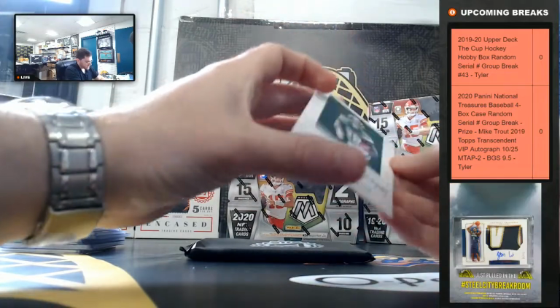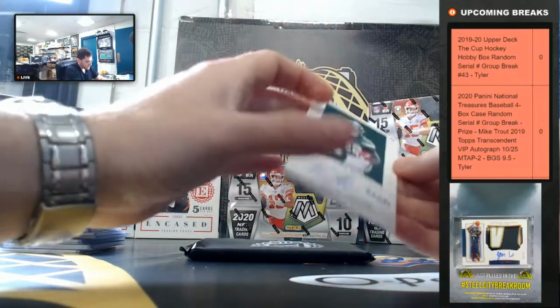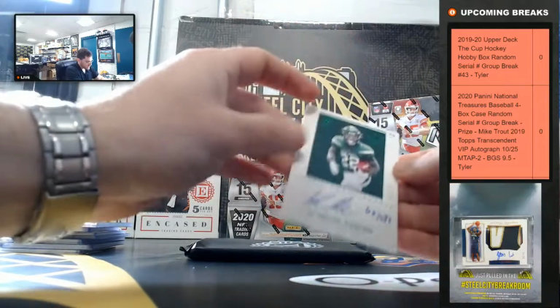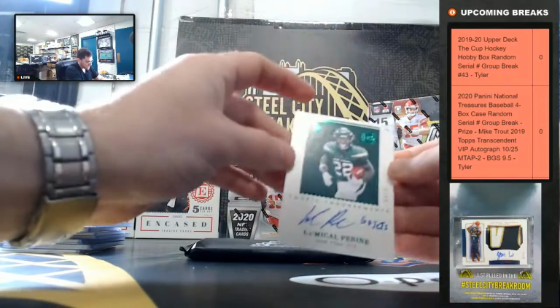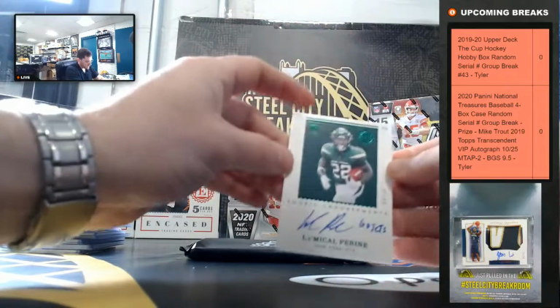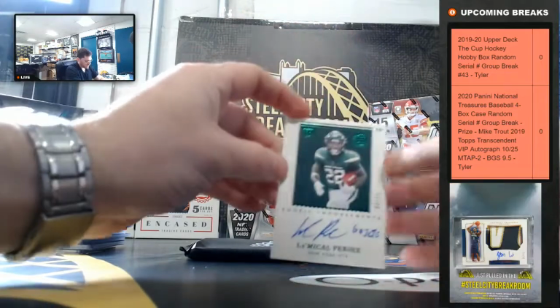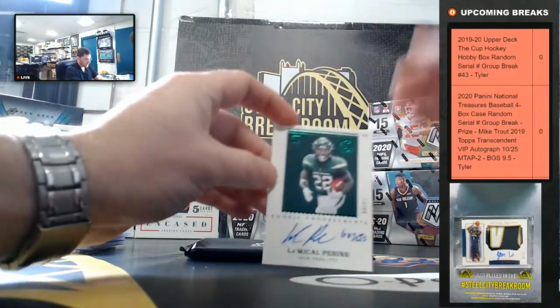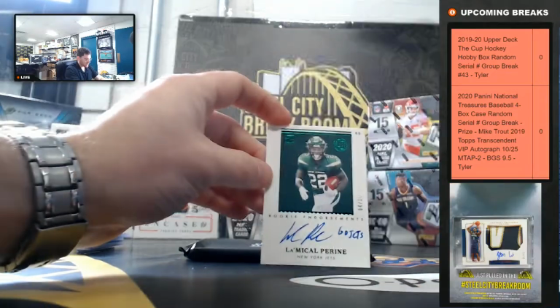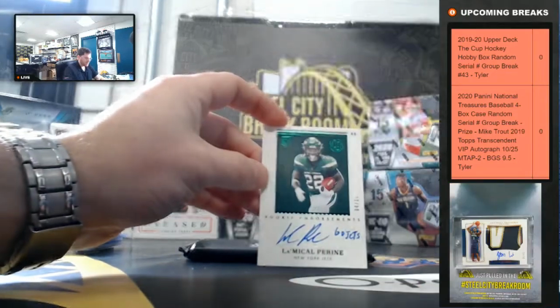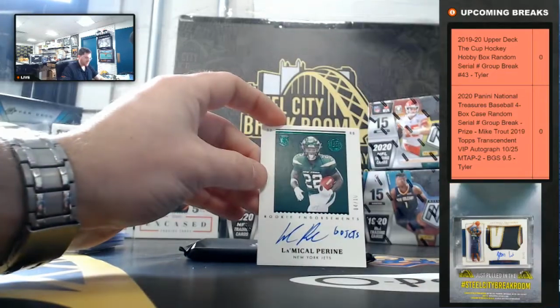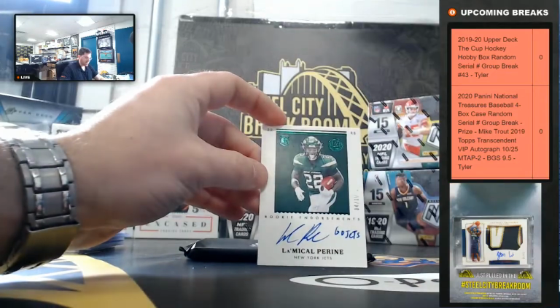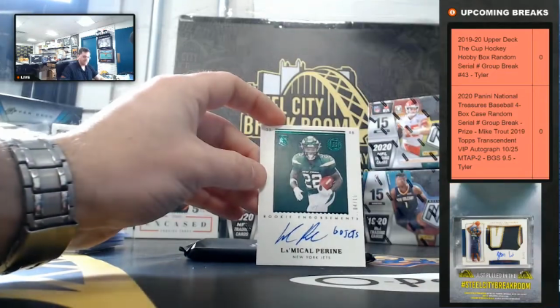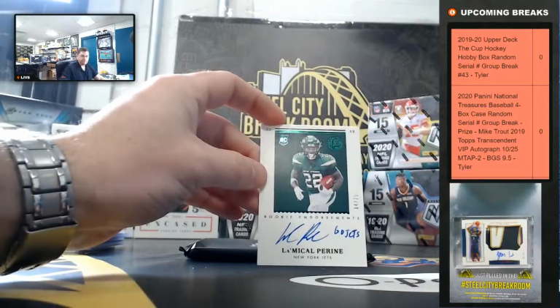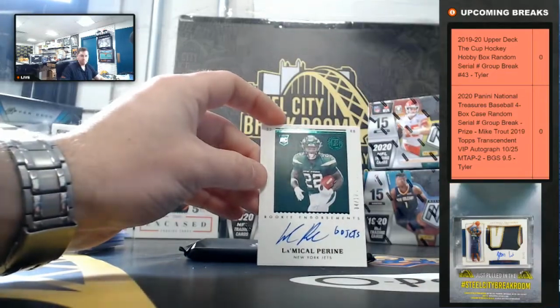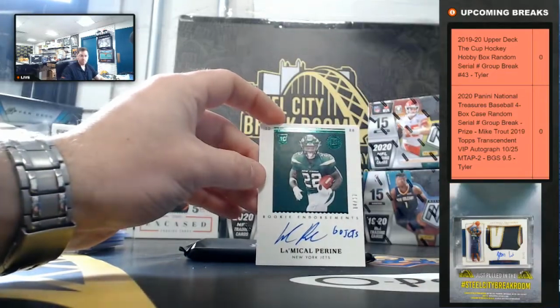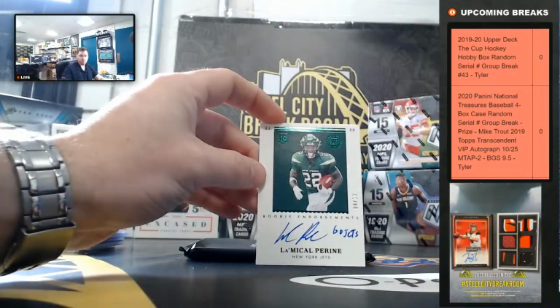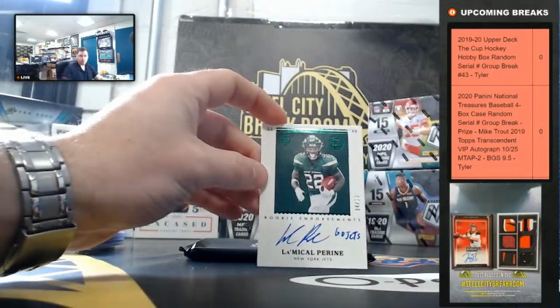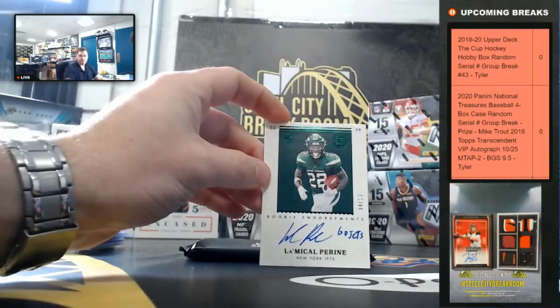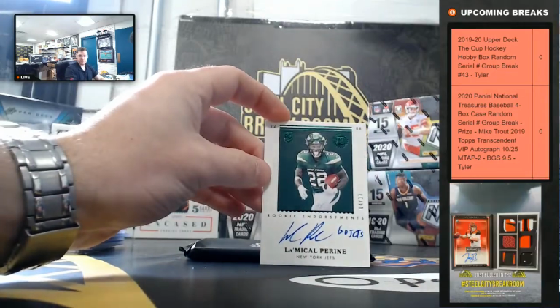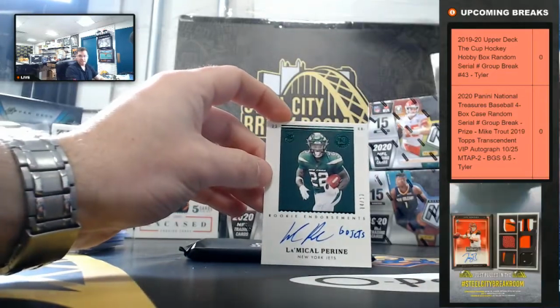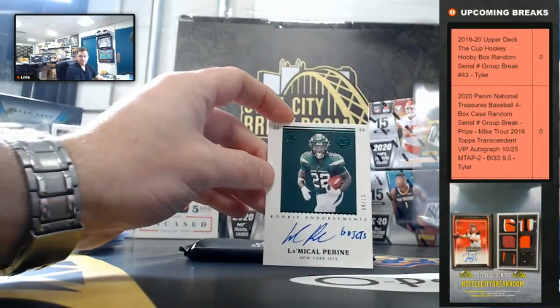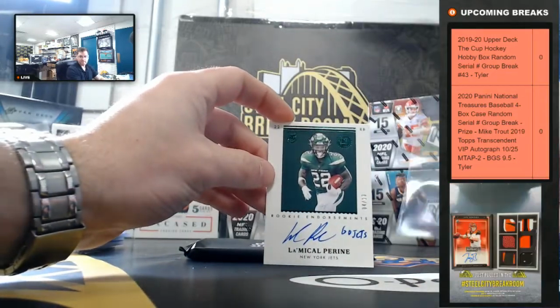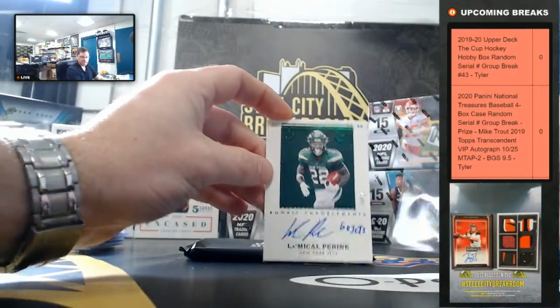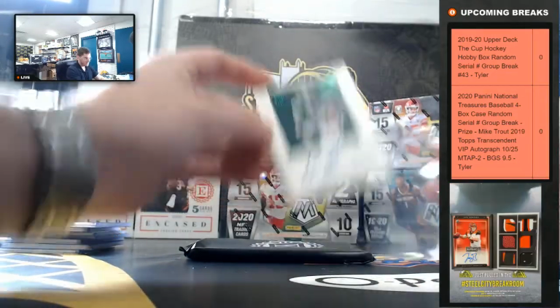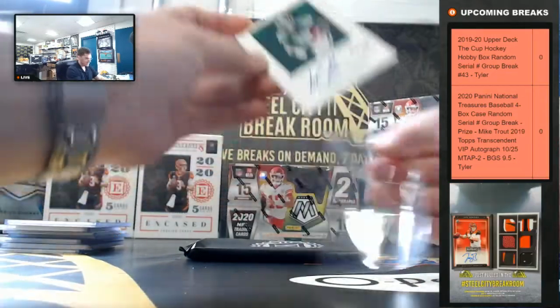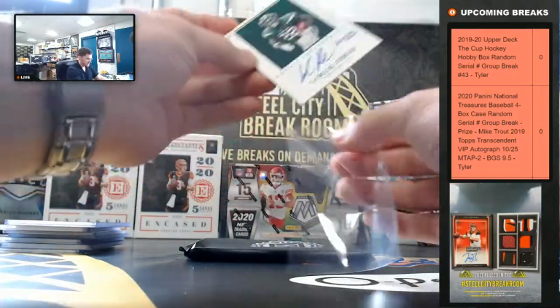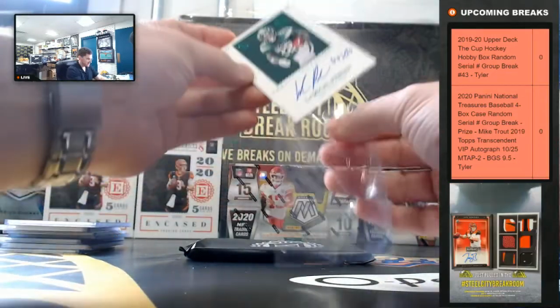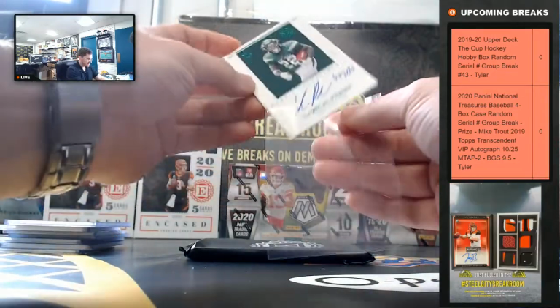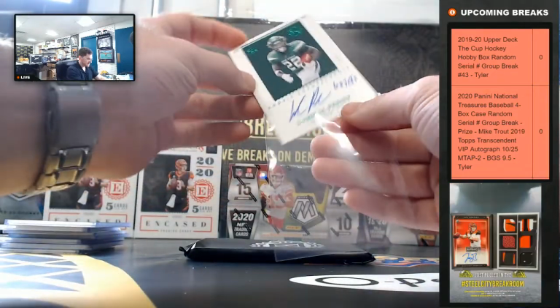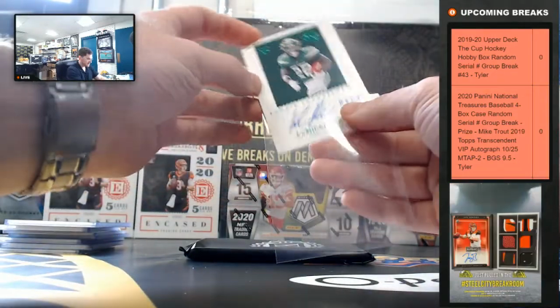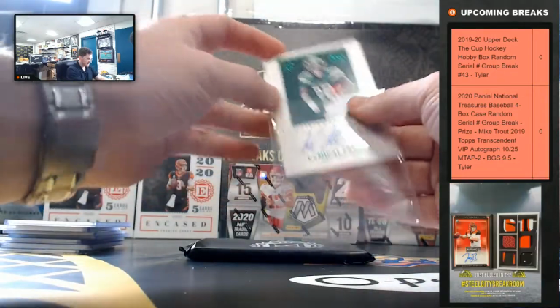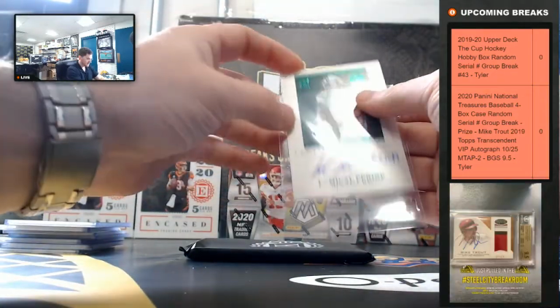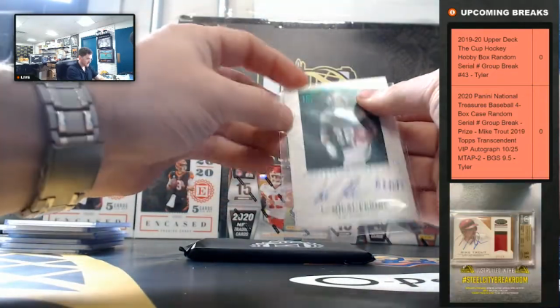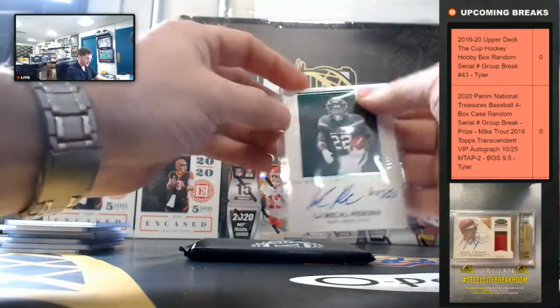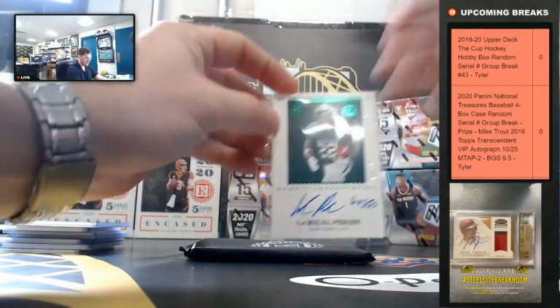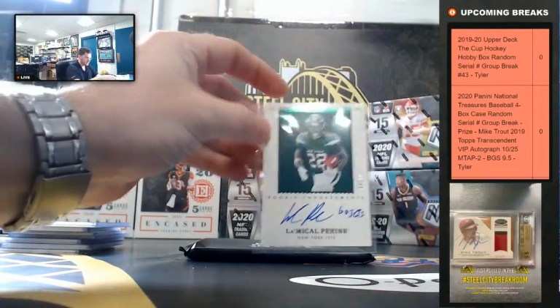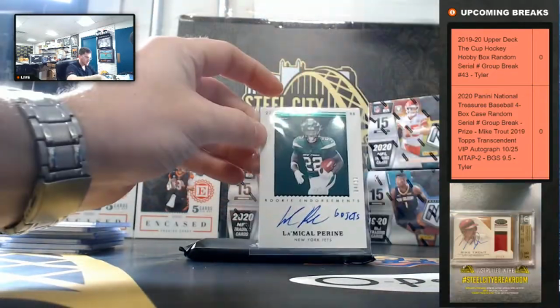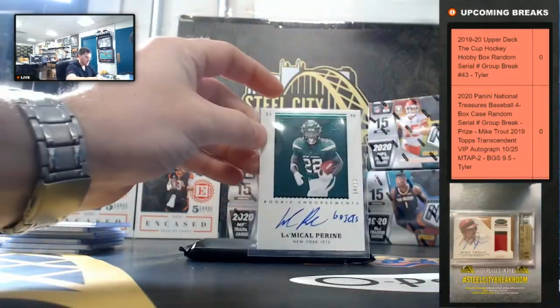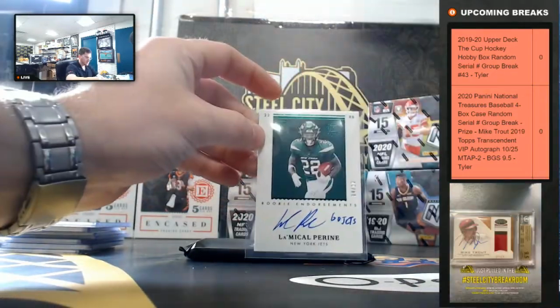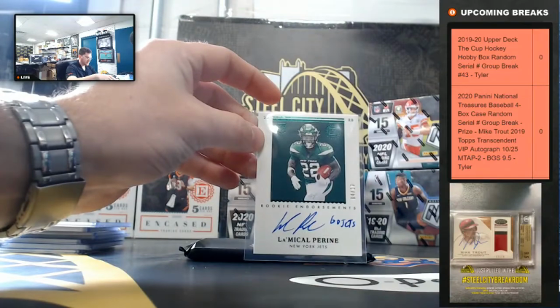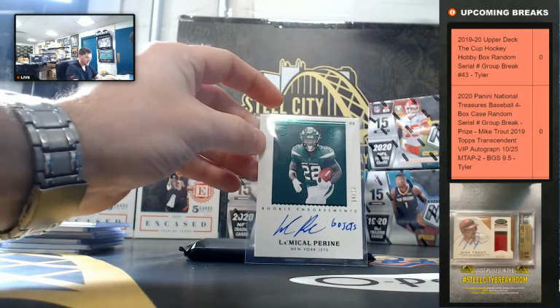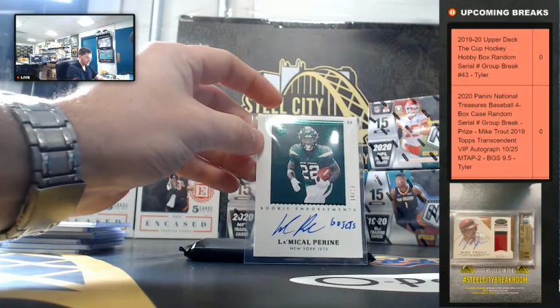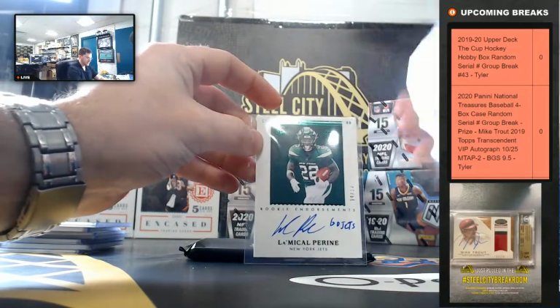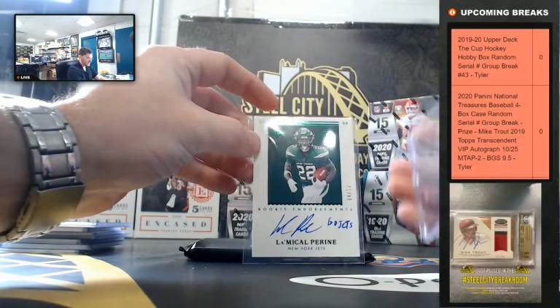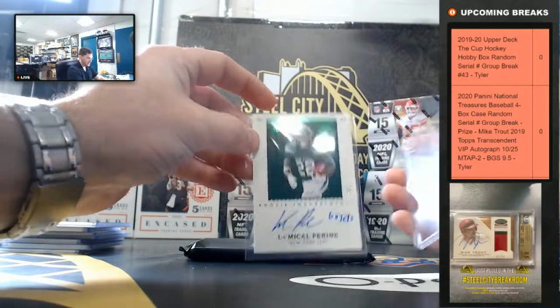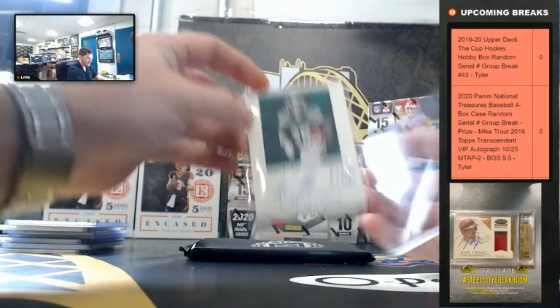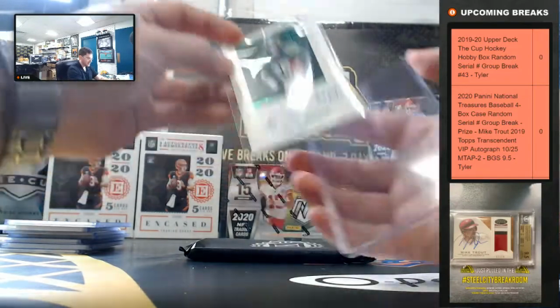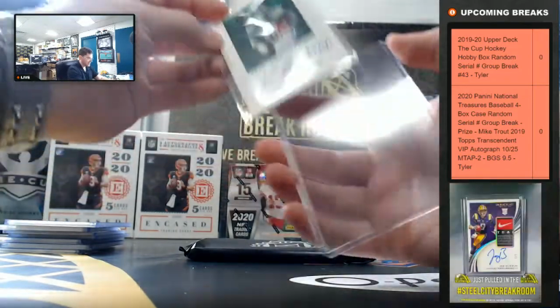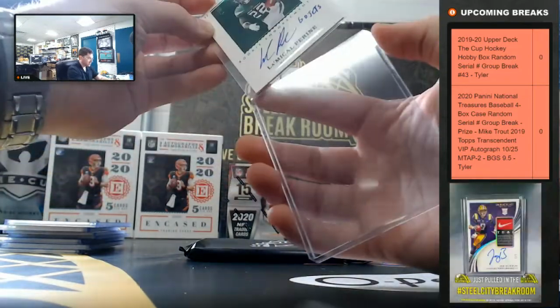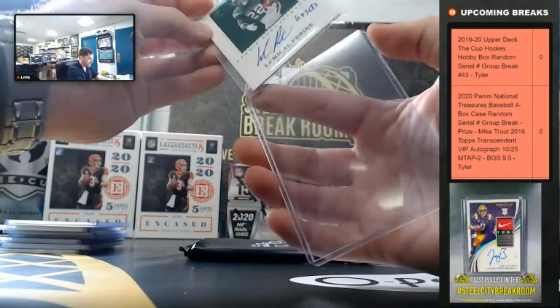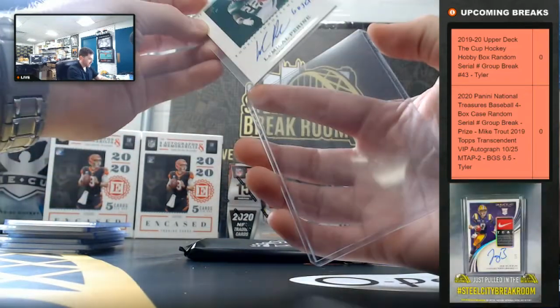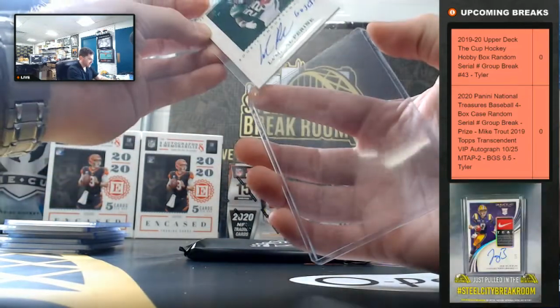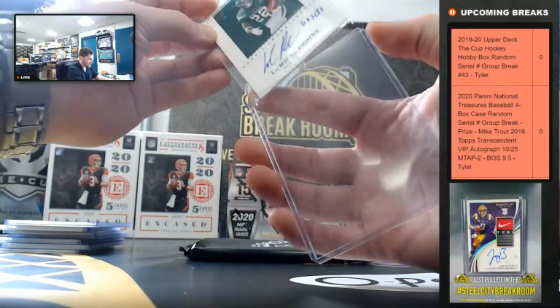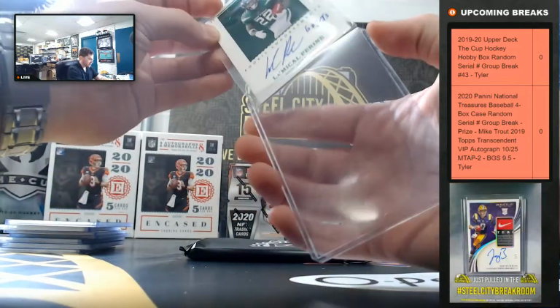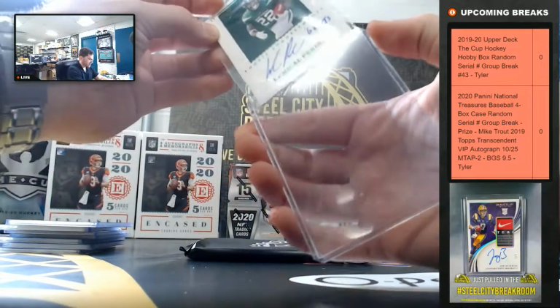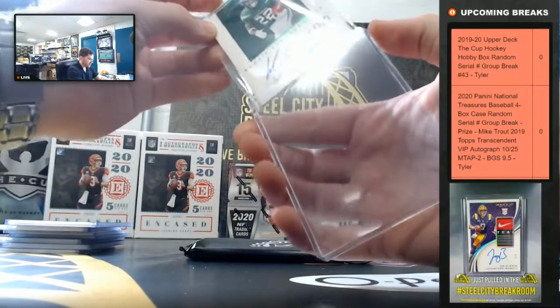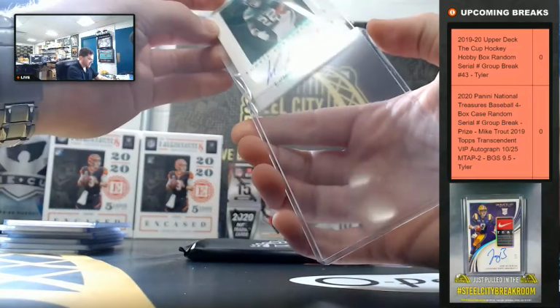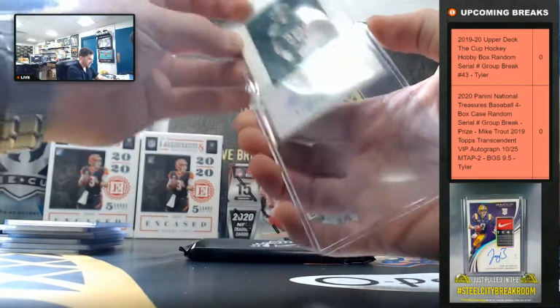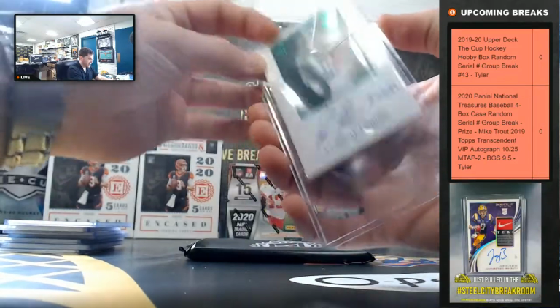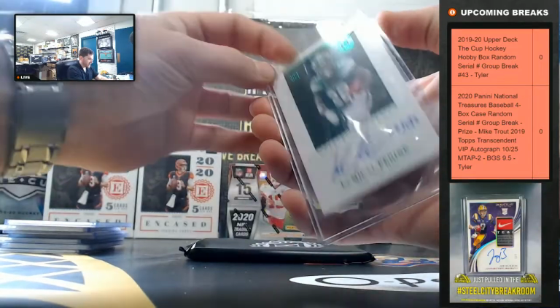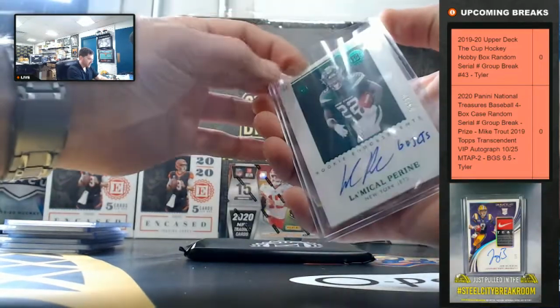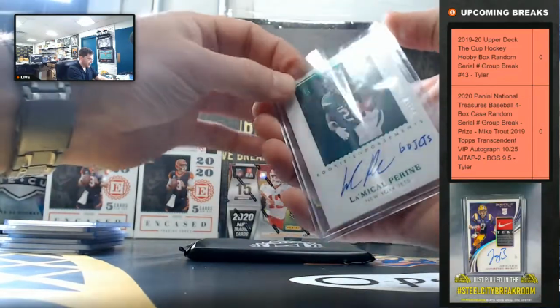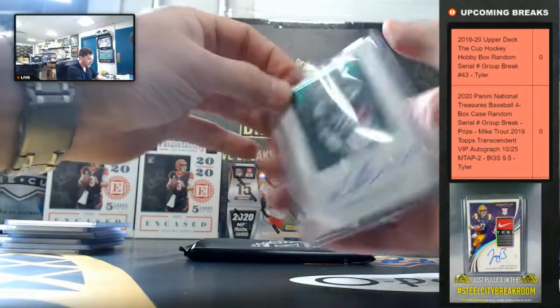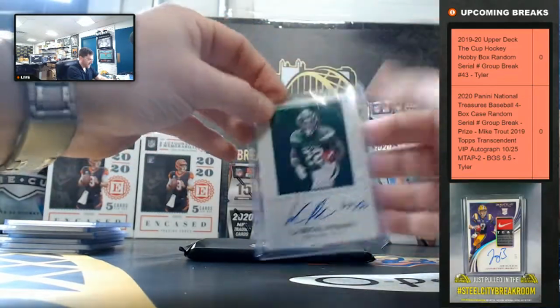LaMichael Pierine, 4 of 10. The Go Jets inscription, LaMichael Pierine.